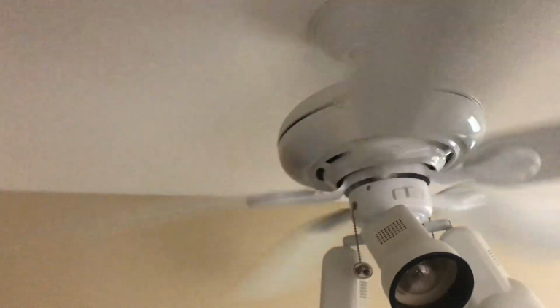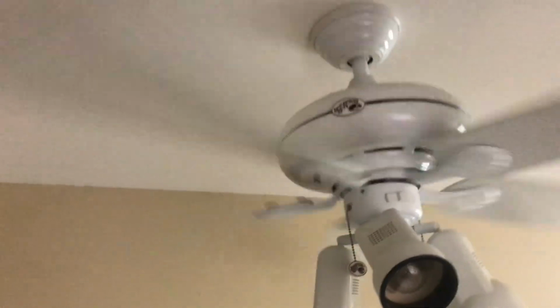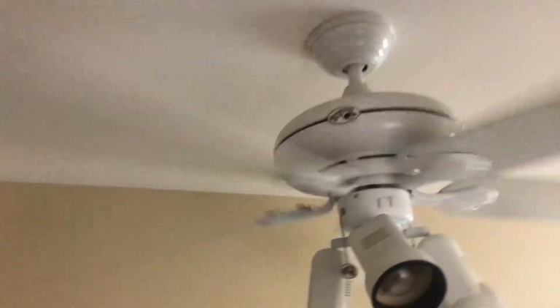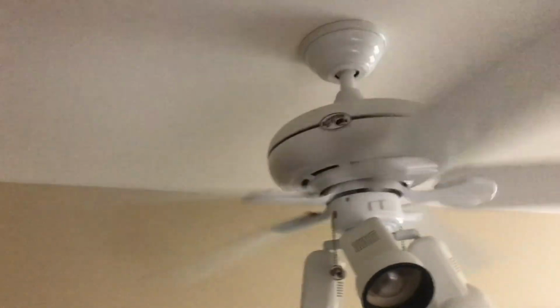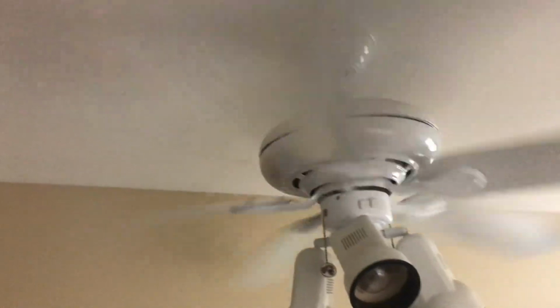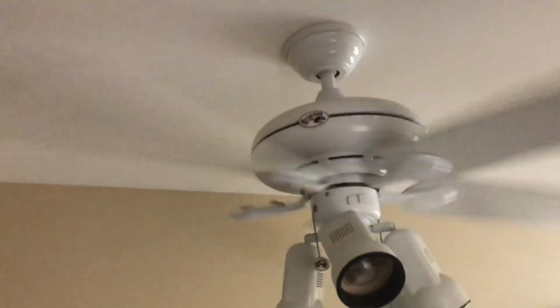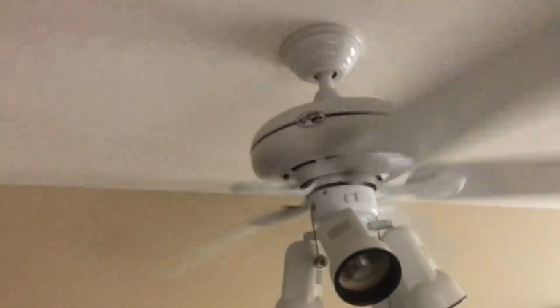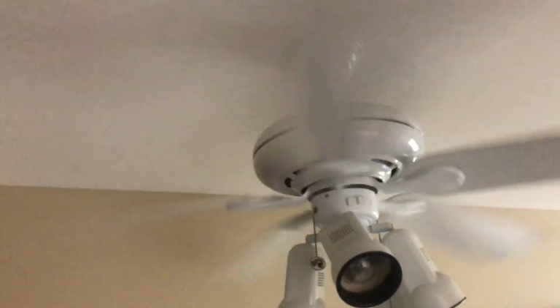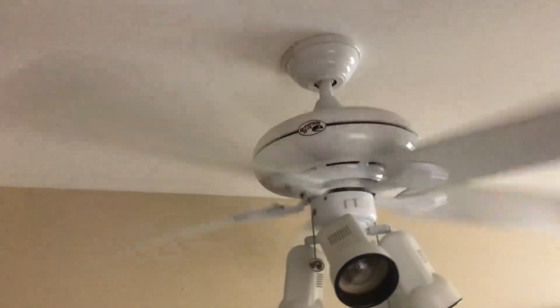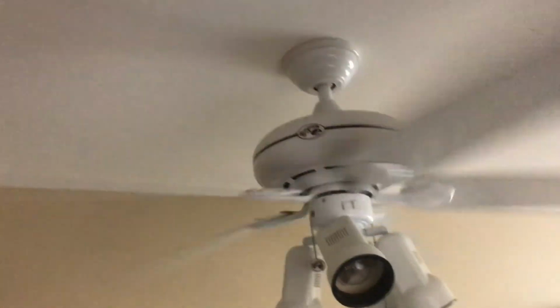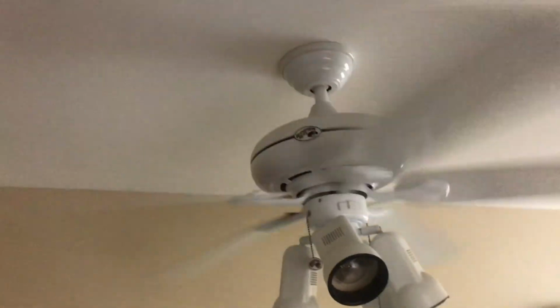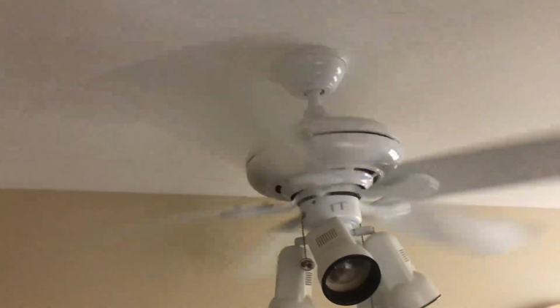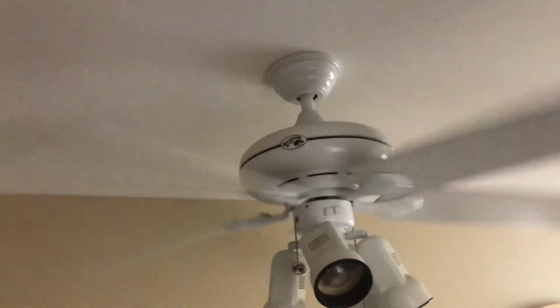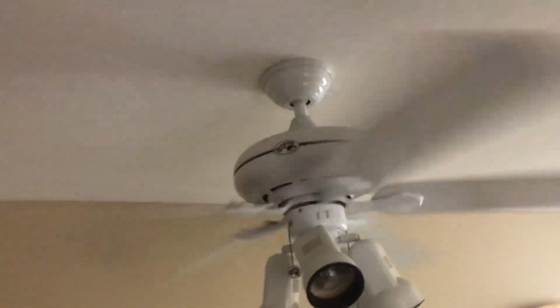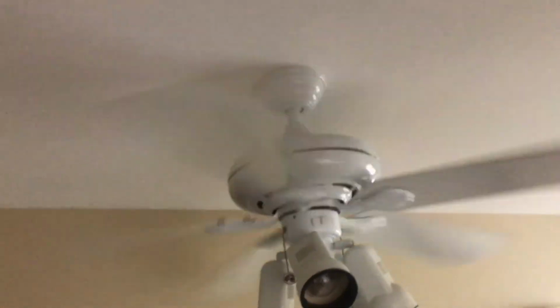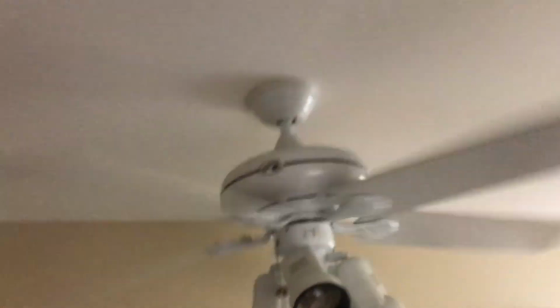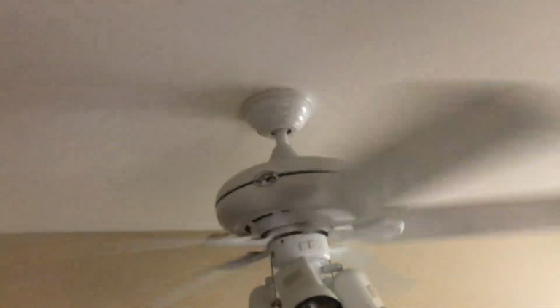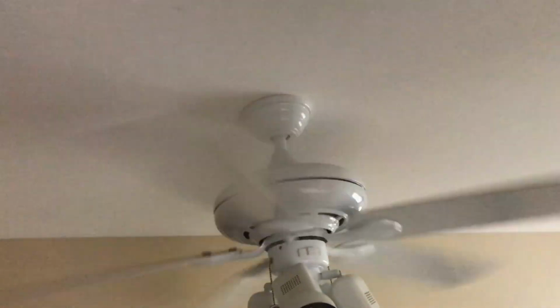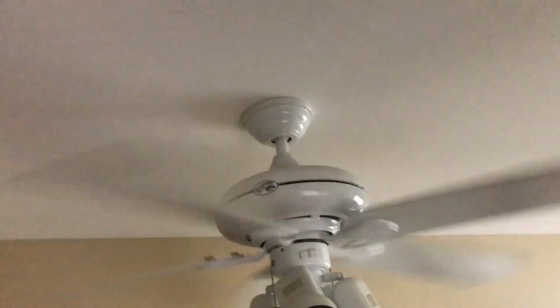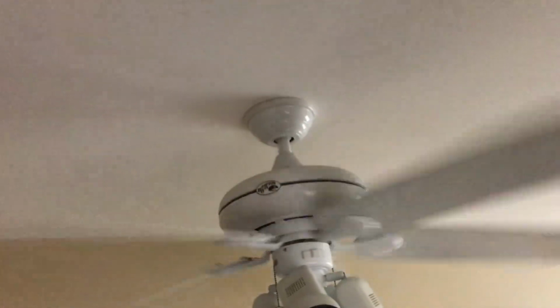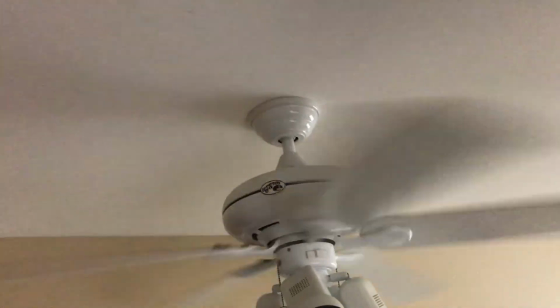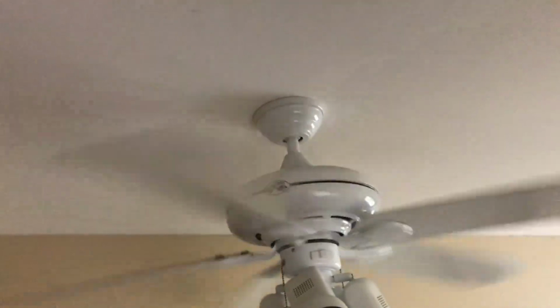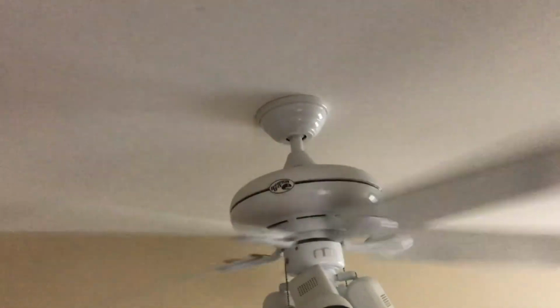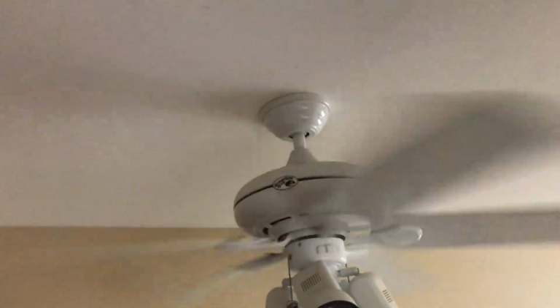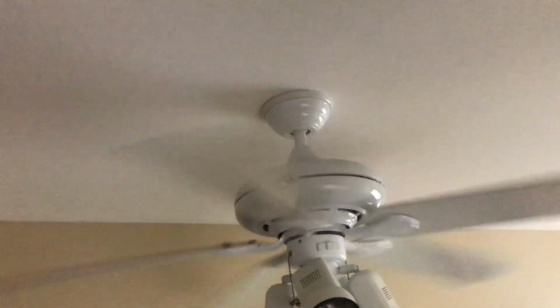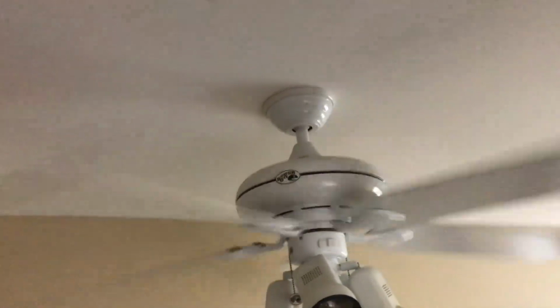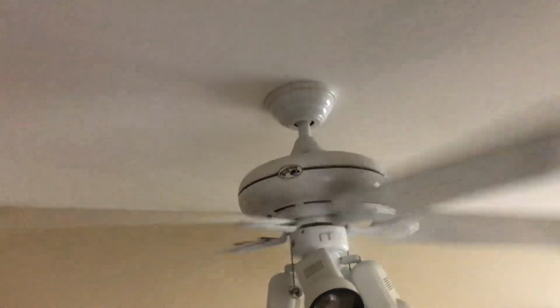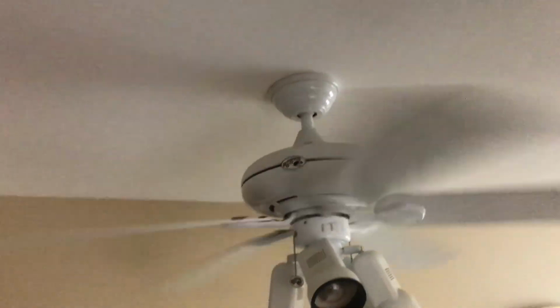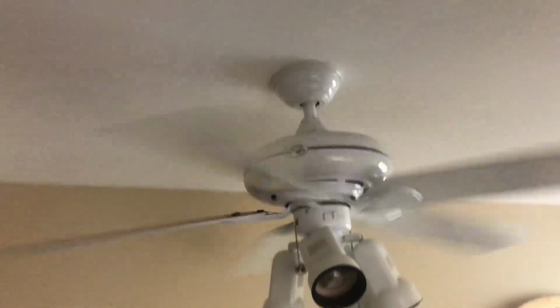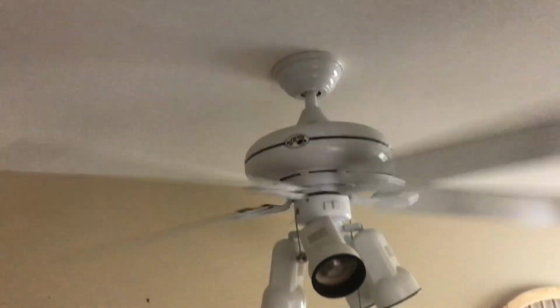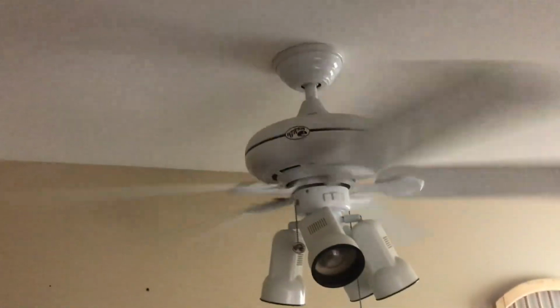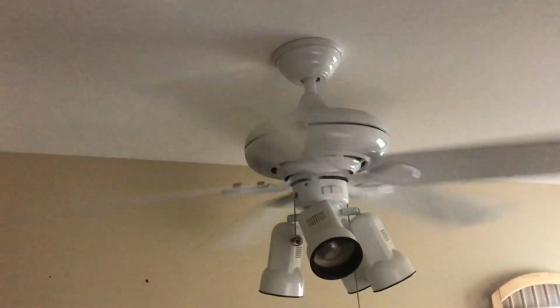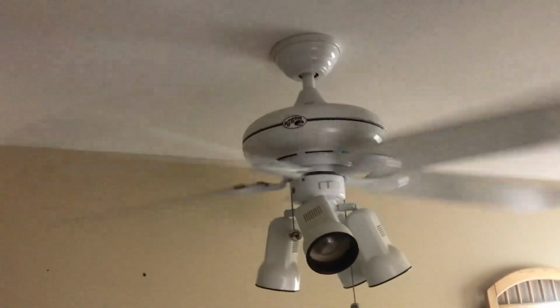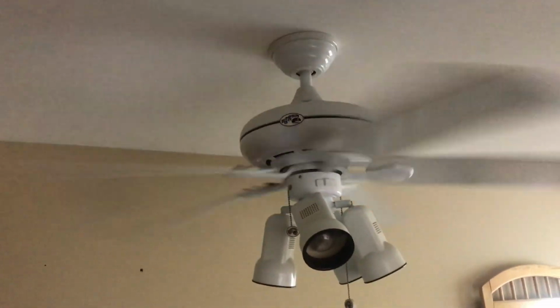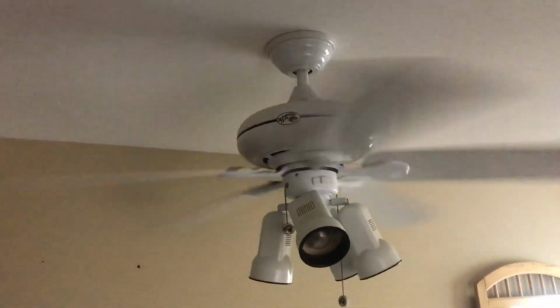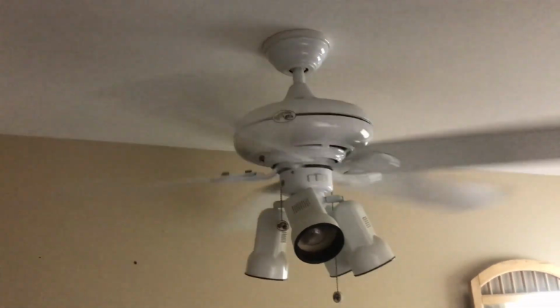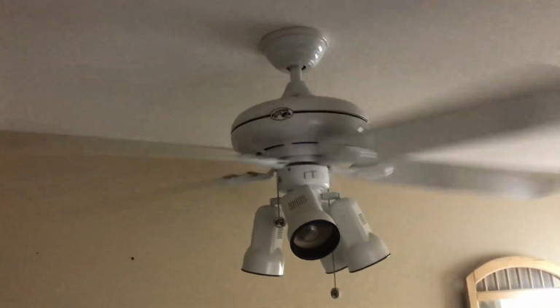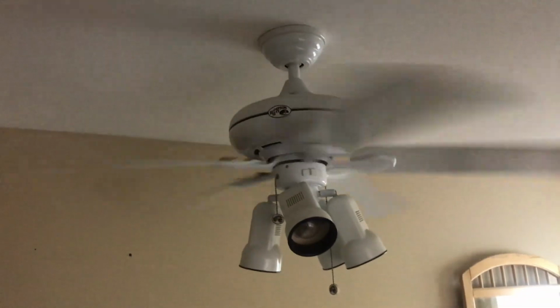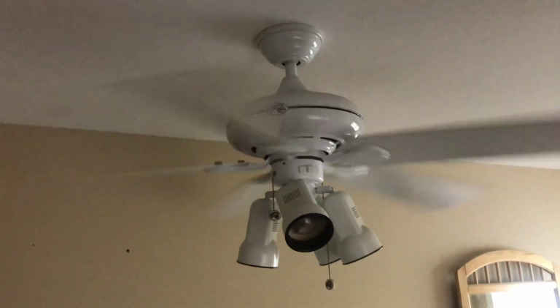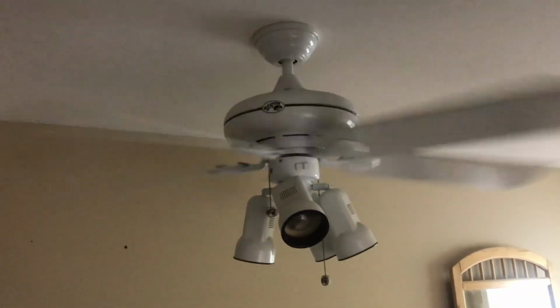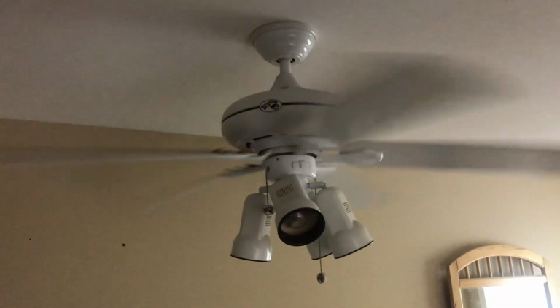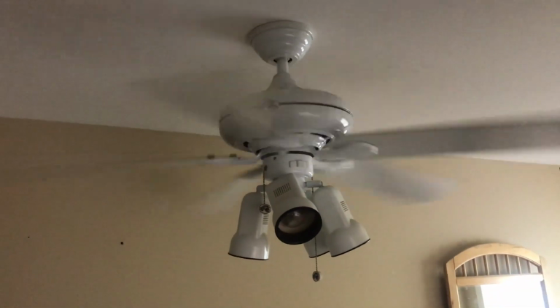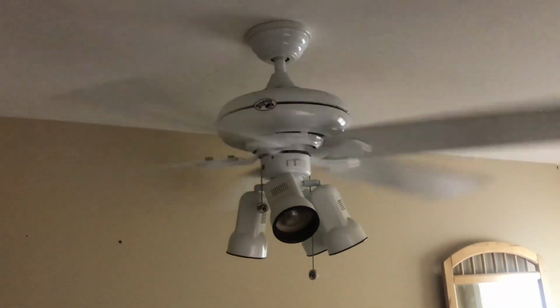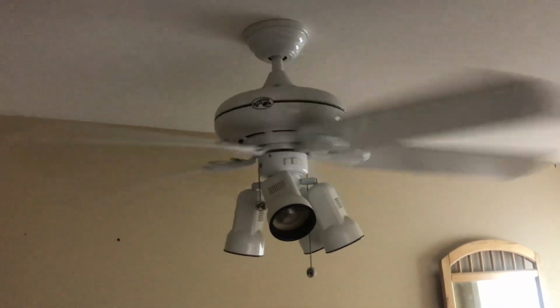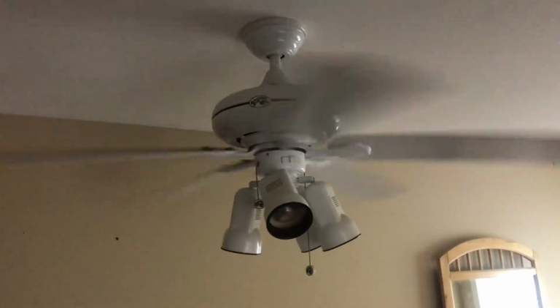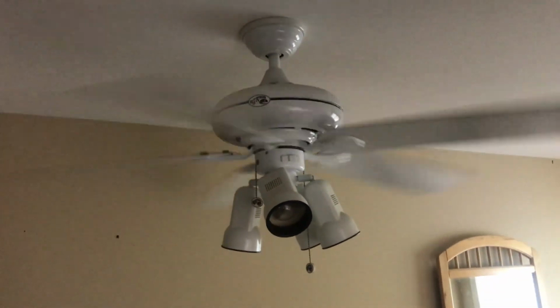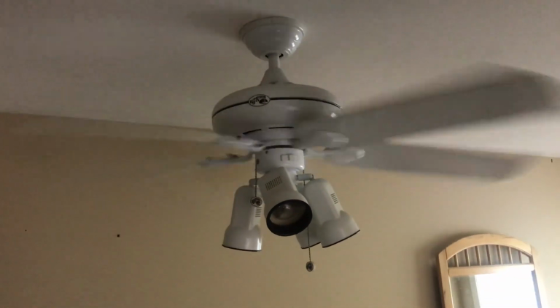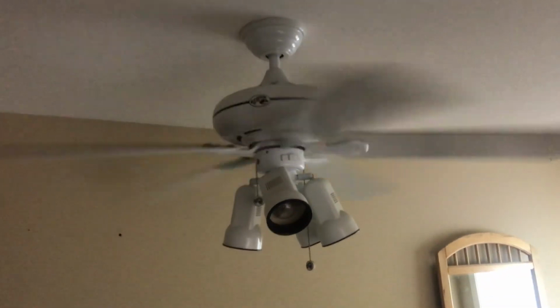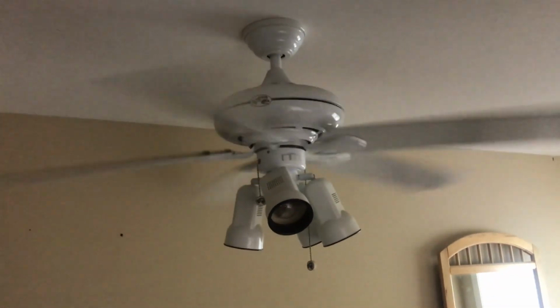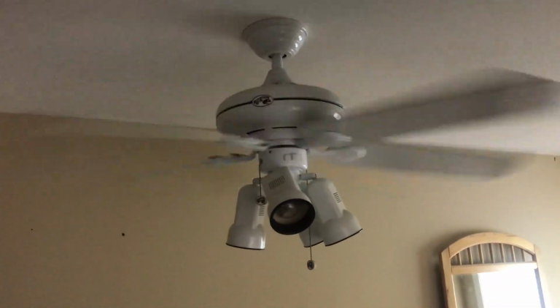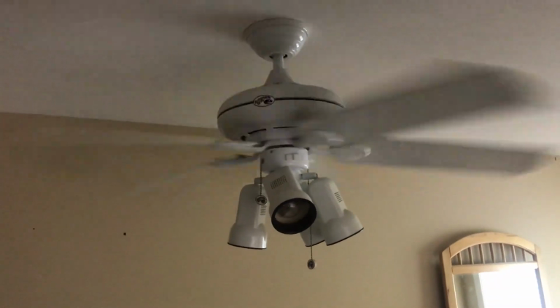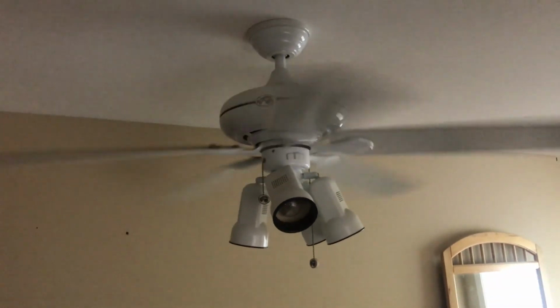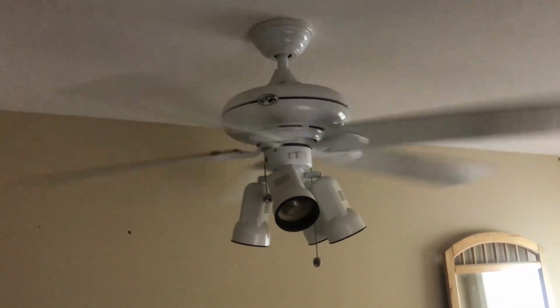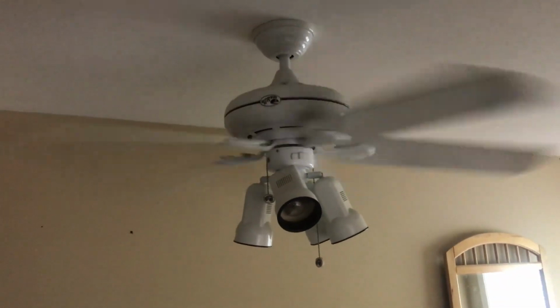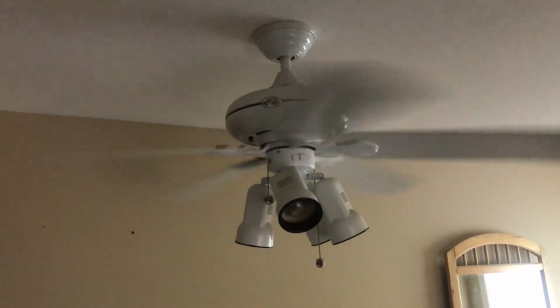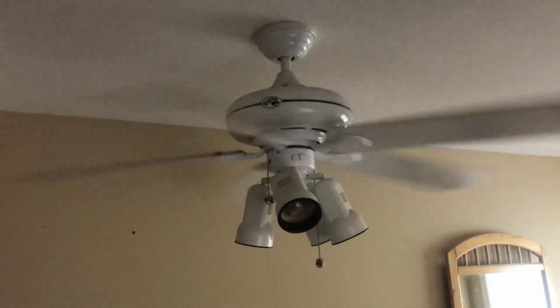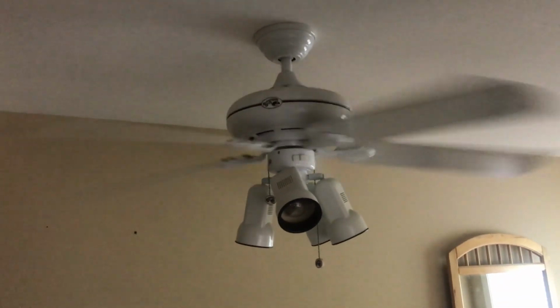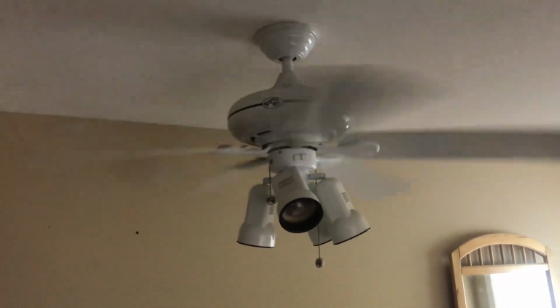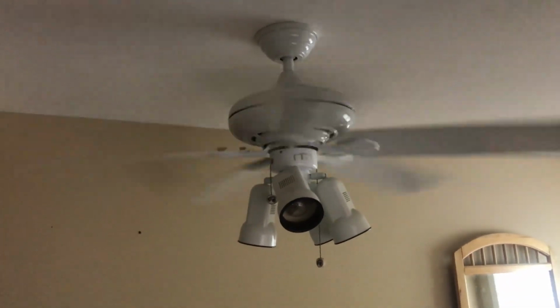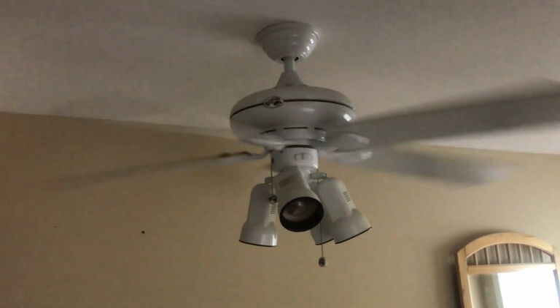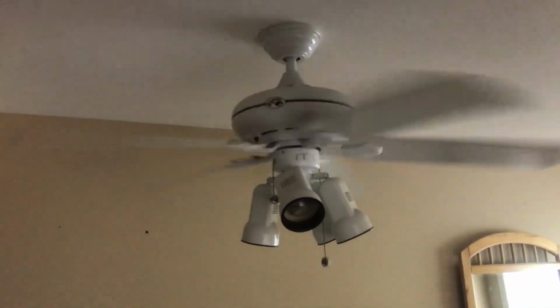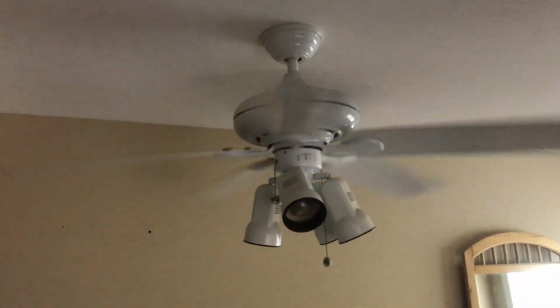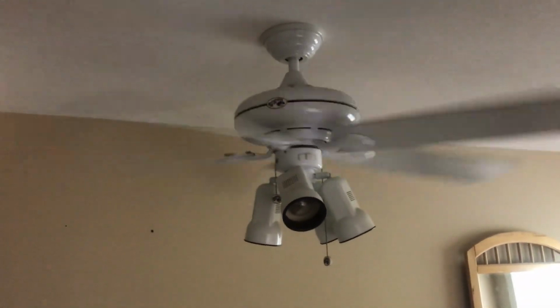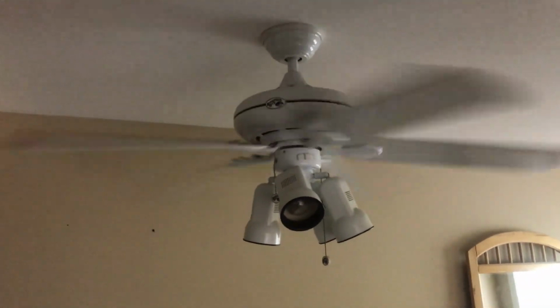It doesn't wobble much and it blows an okay amount of air and is silent.